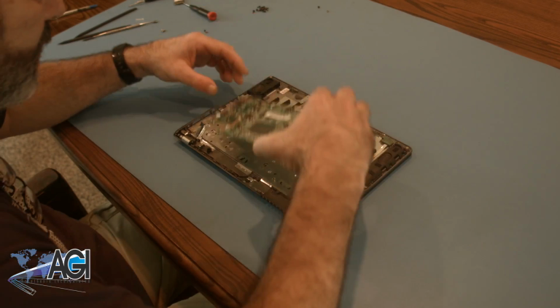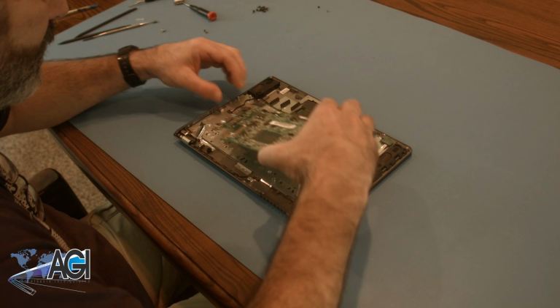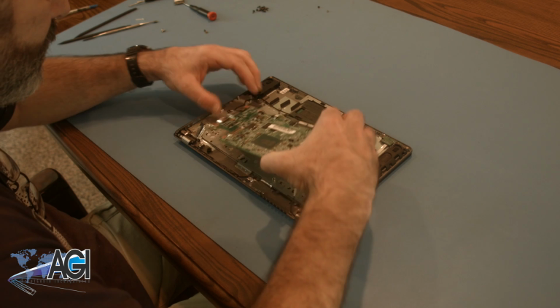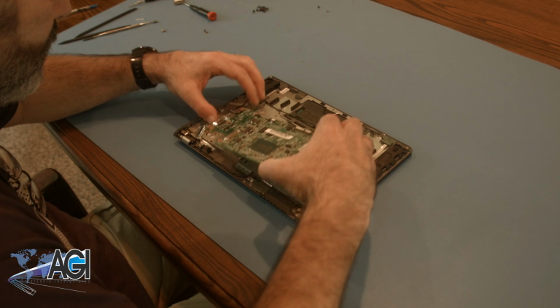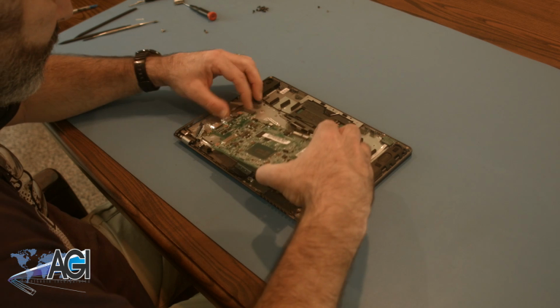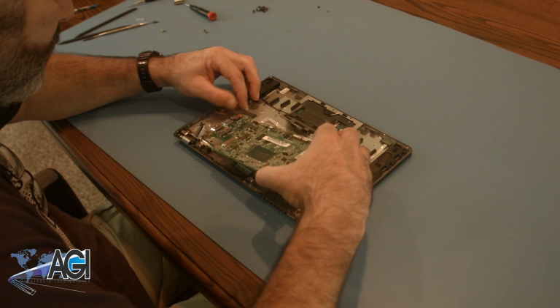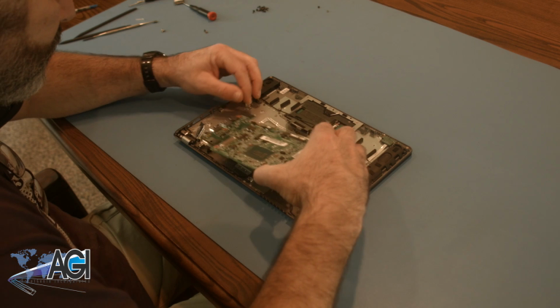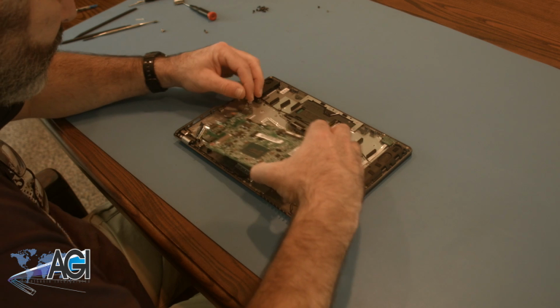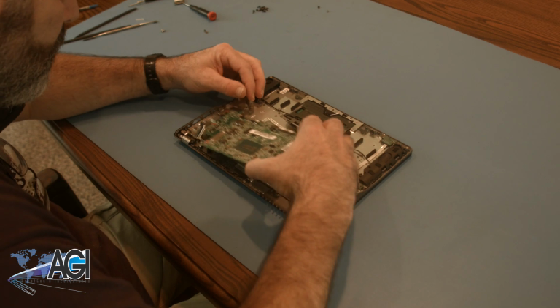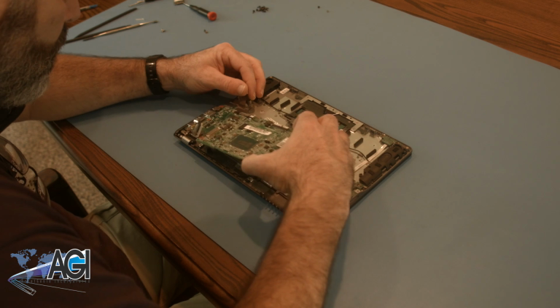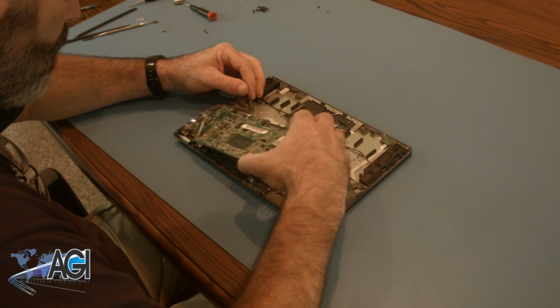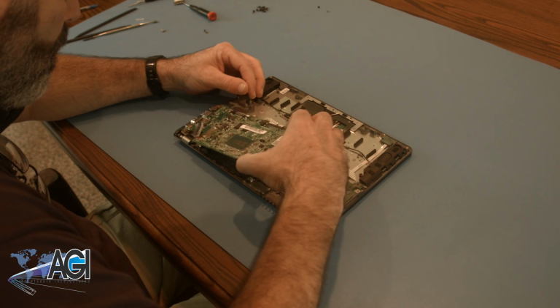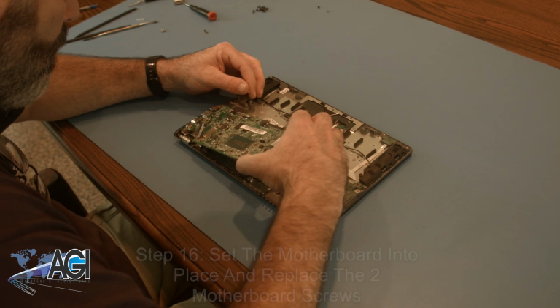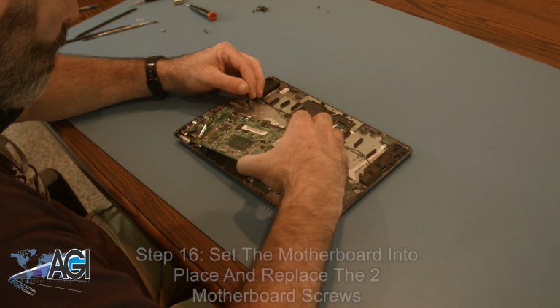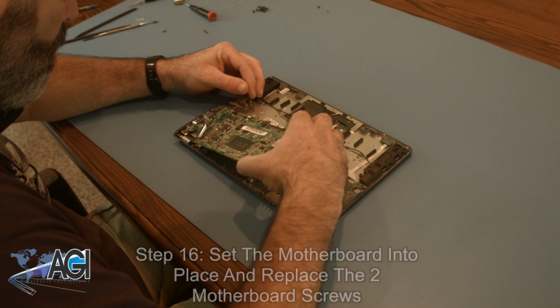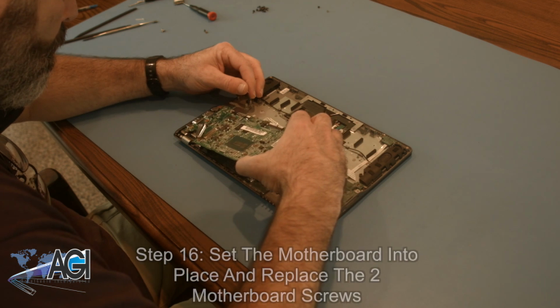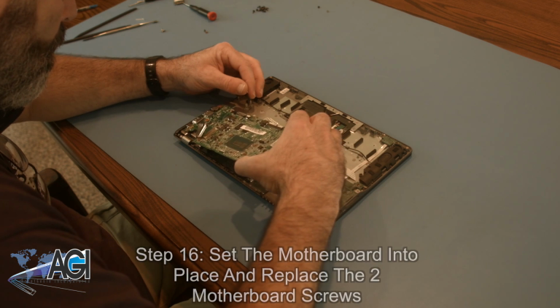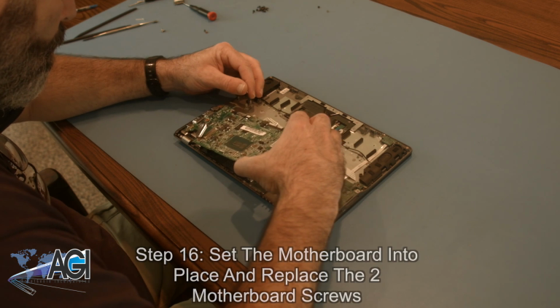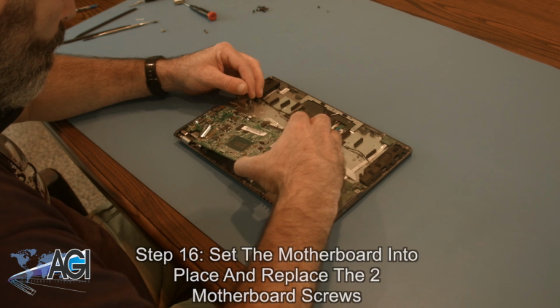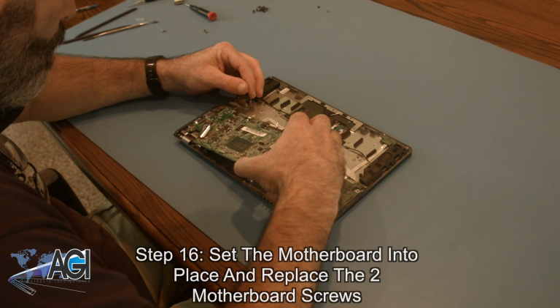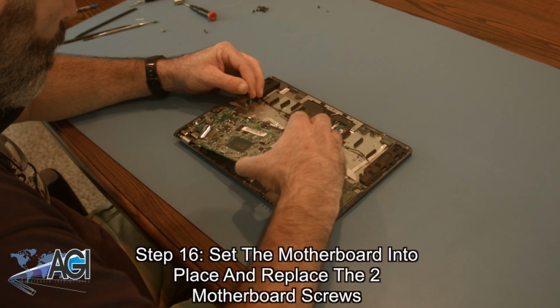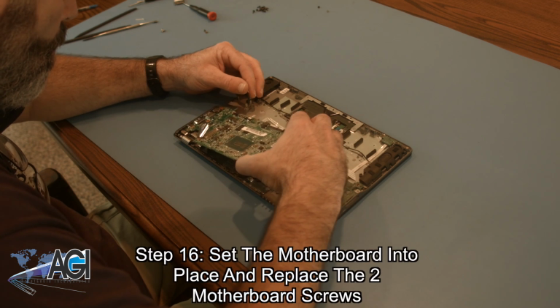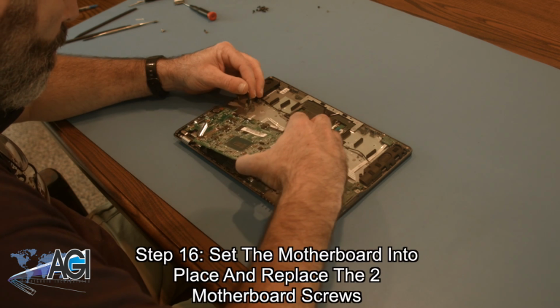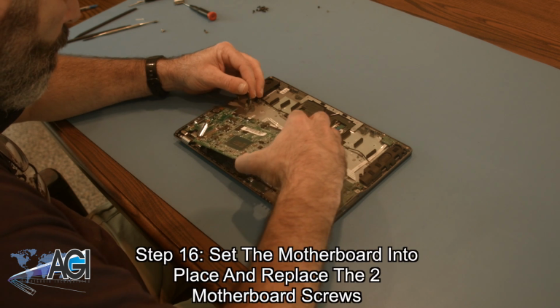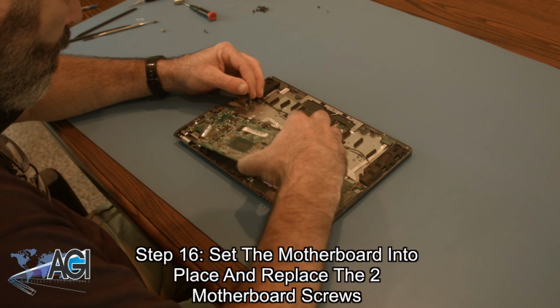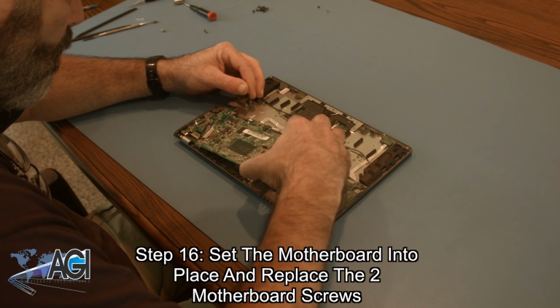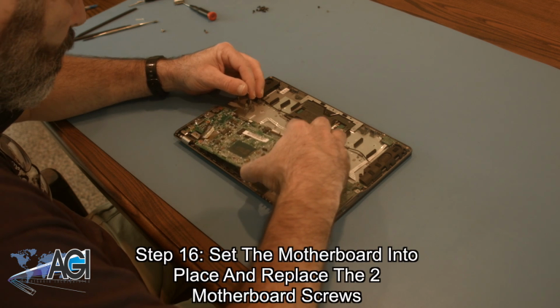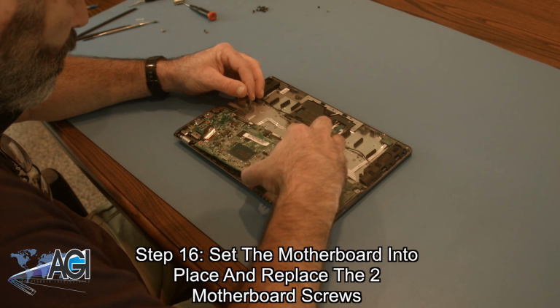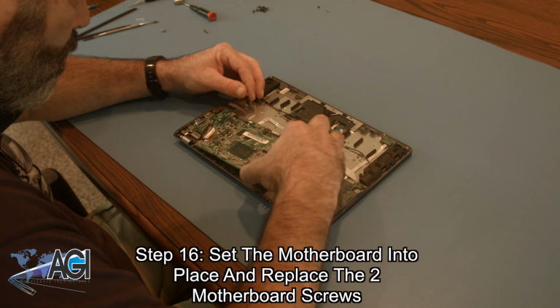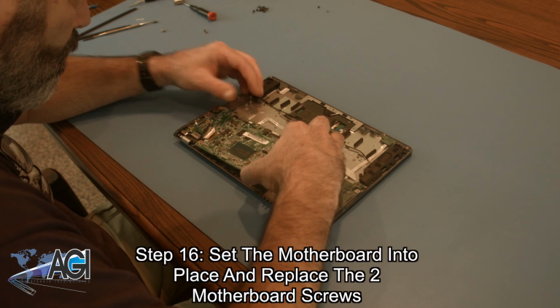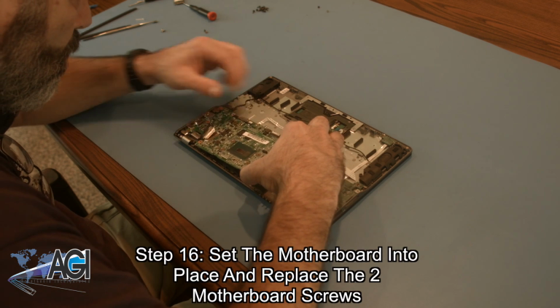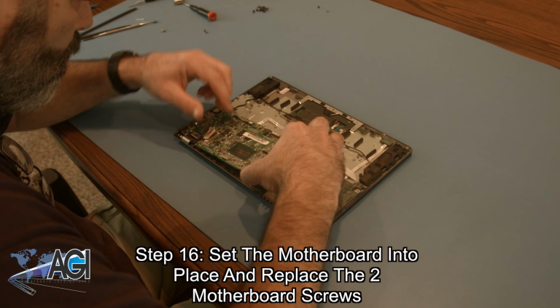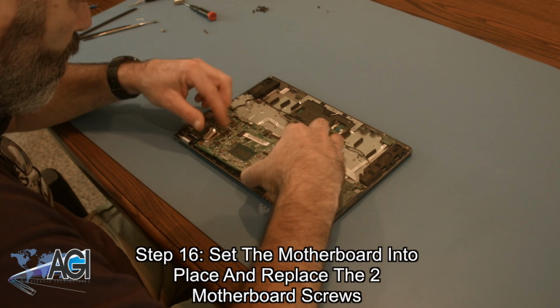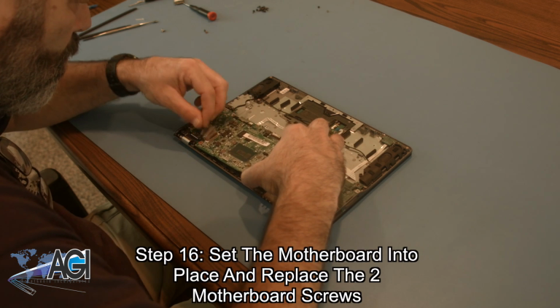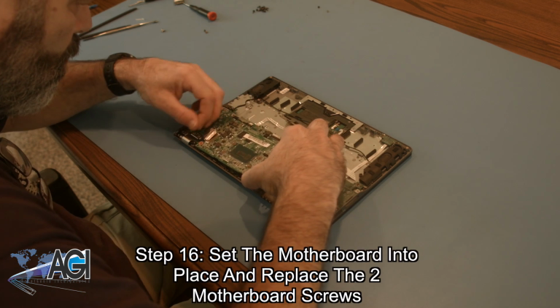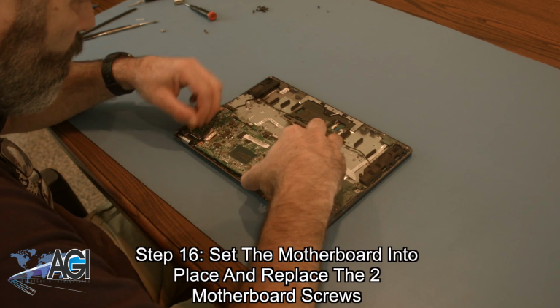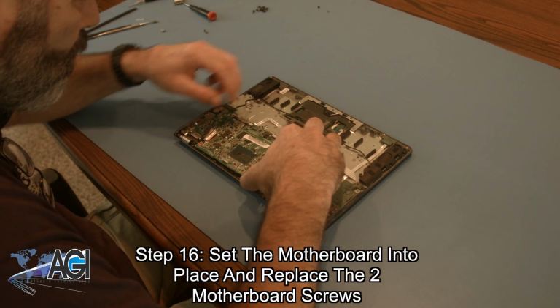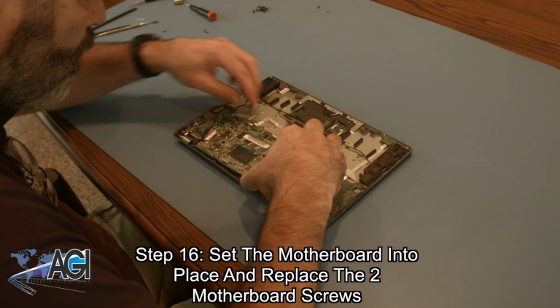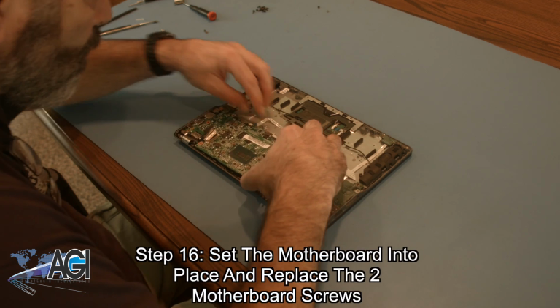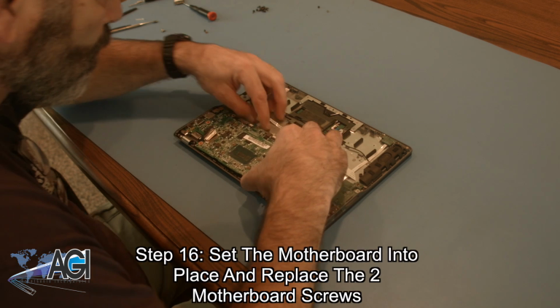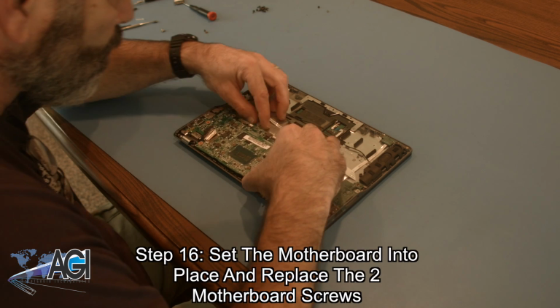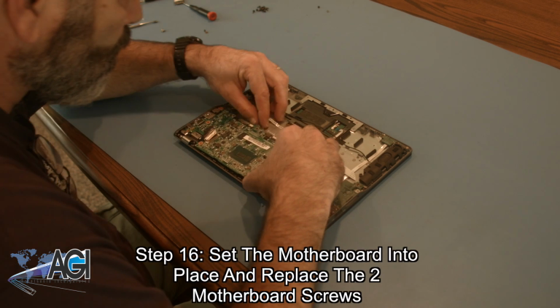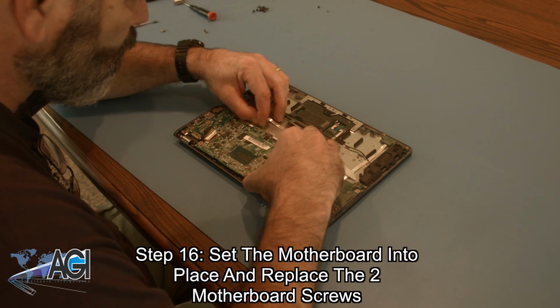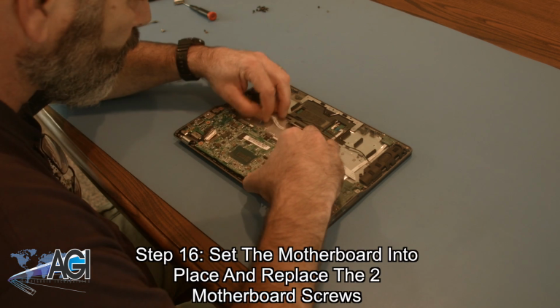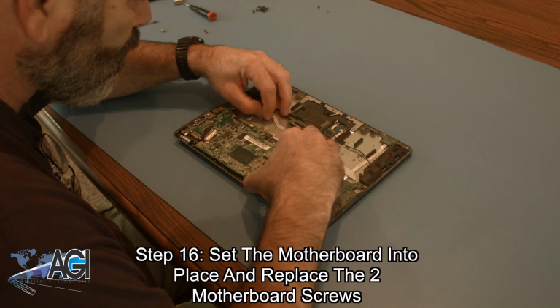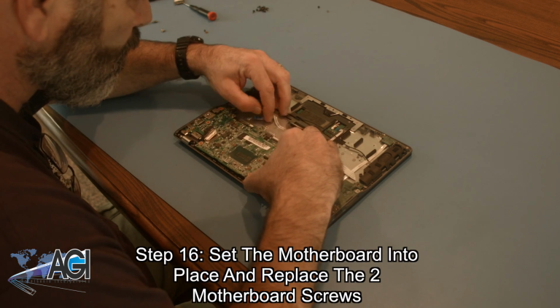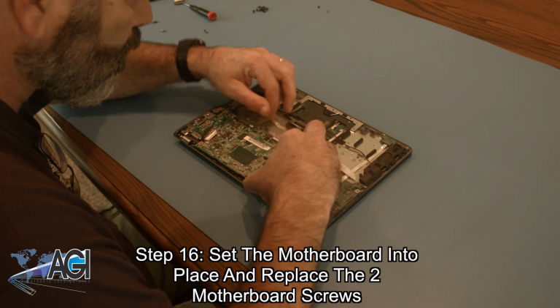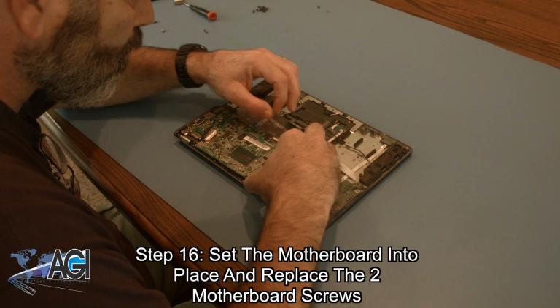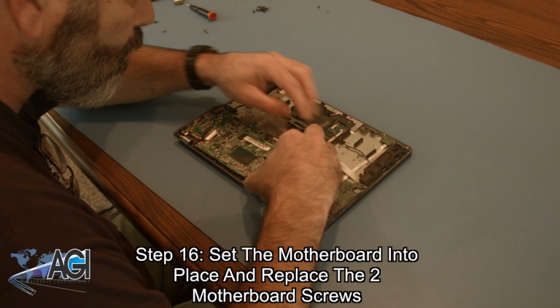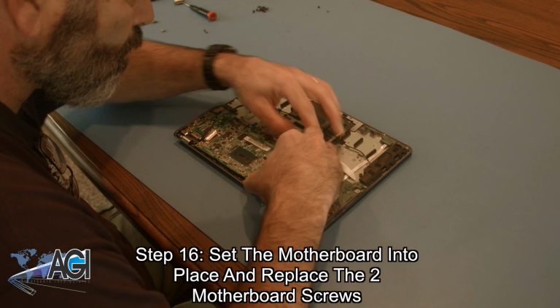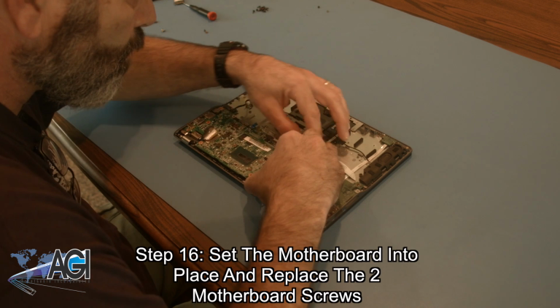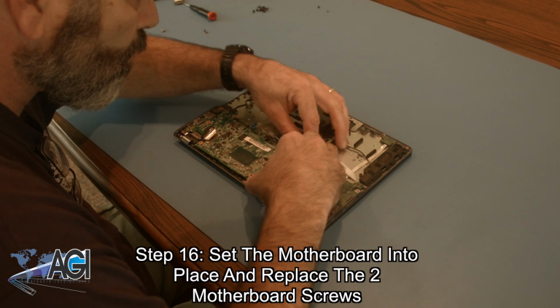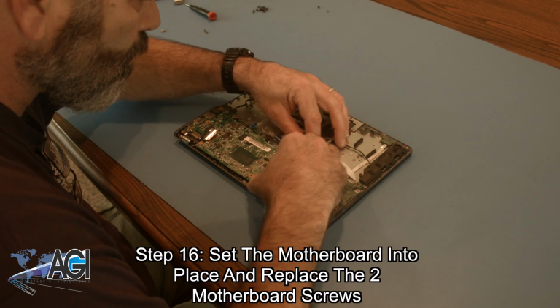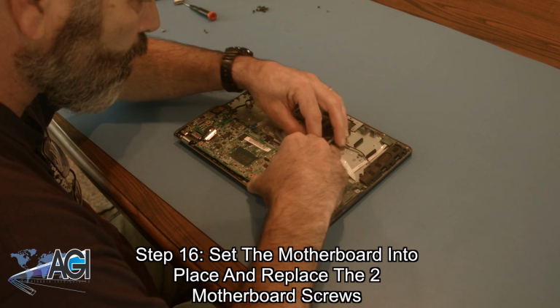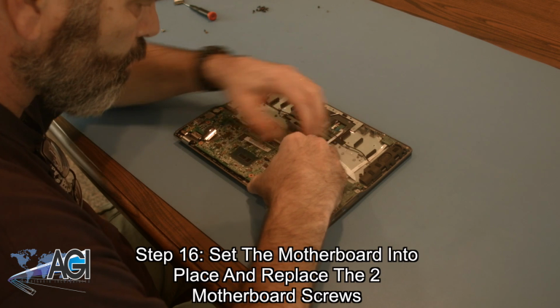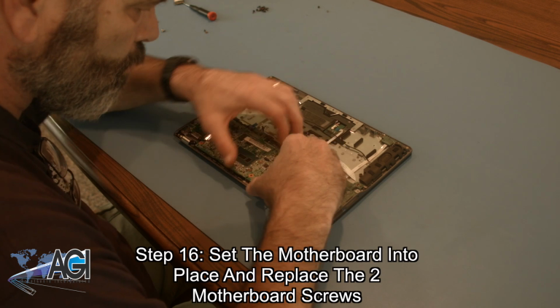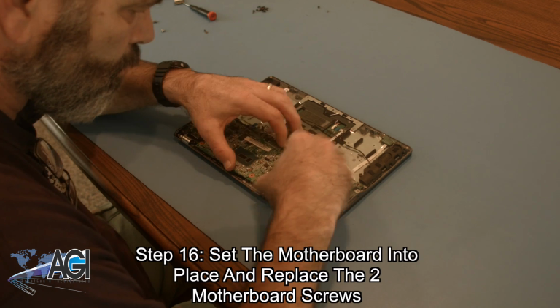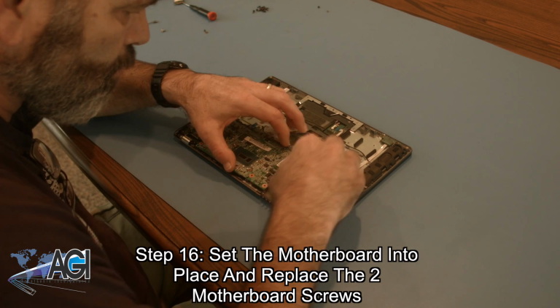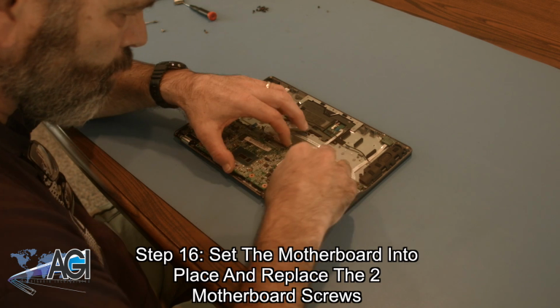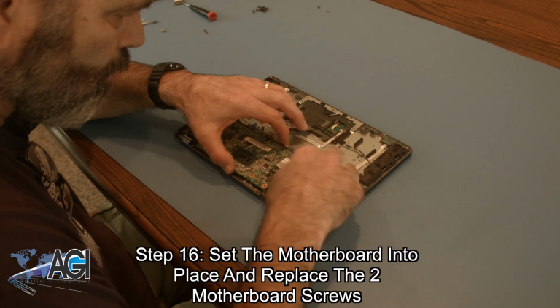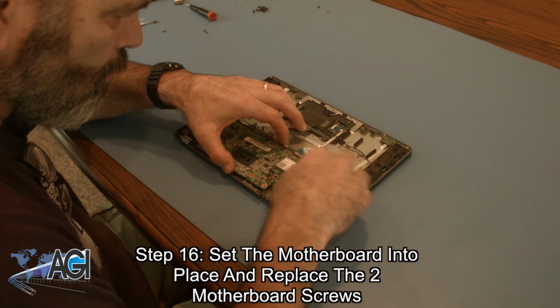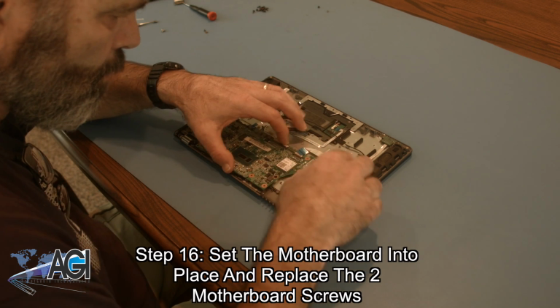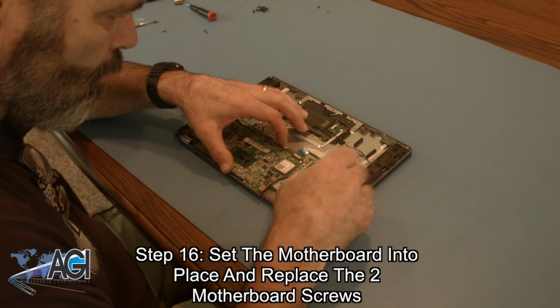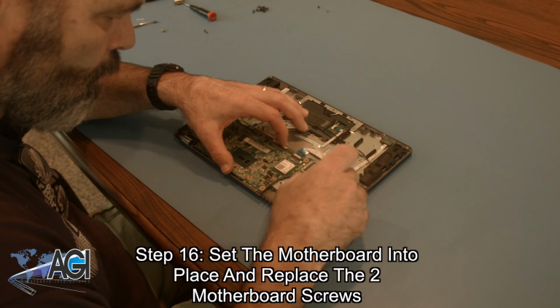The first step in the installation of your replacement motherboard will be to set it into place and replace the two motherboard screws.